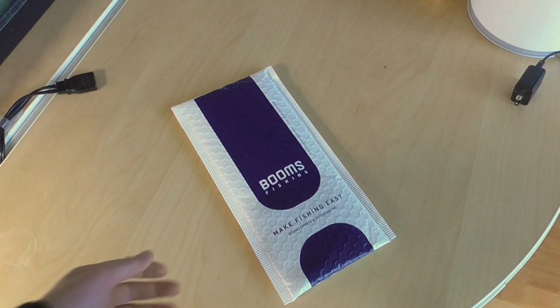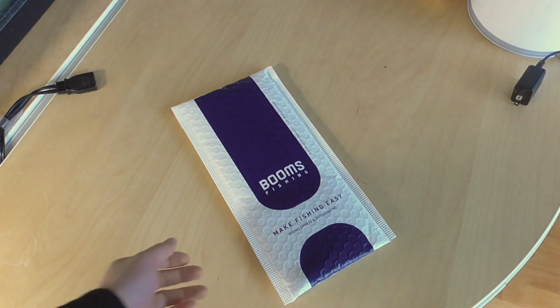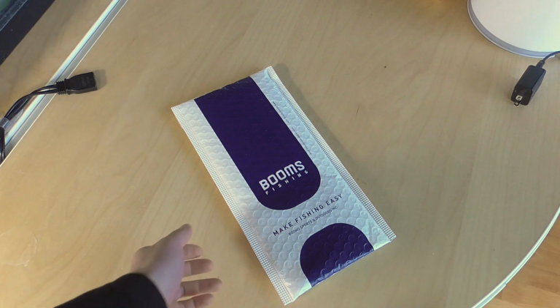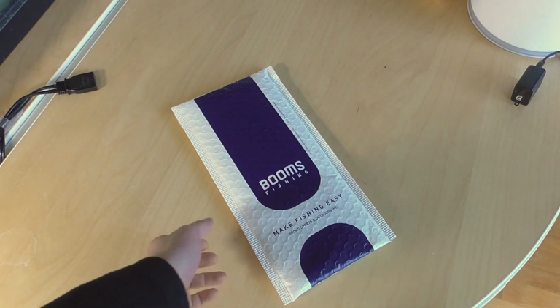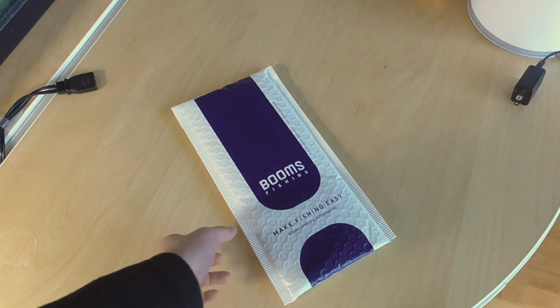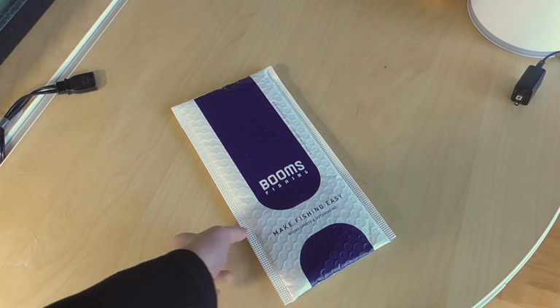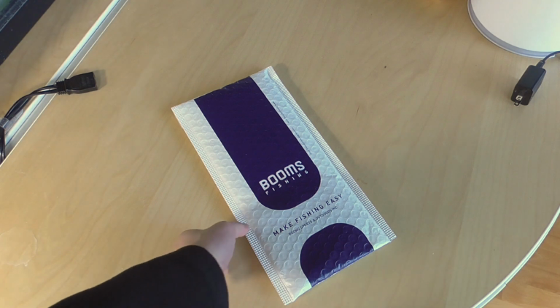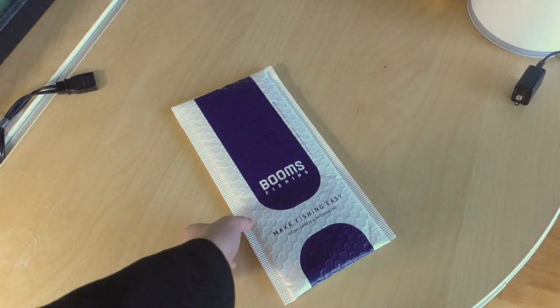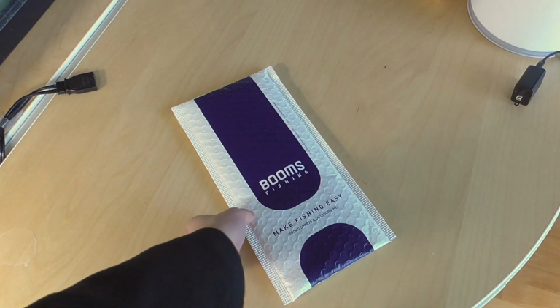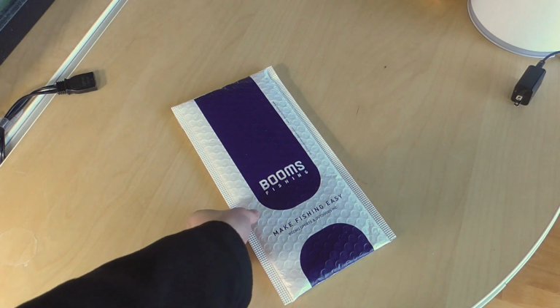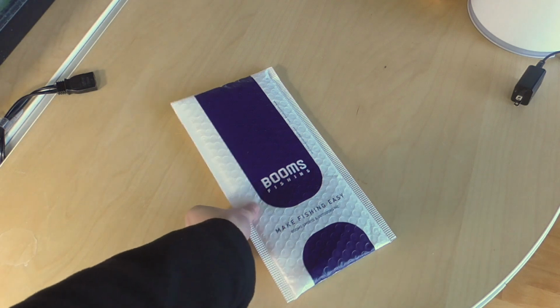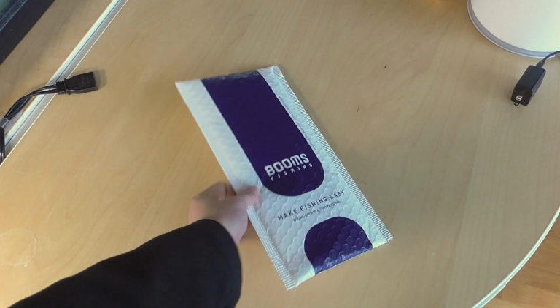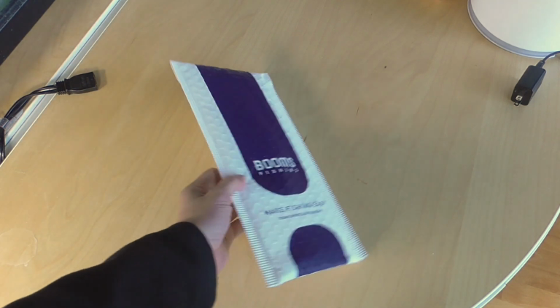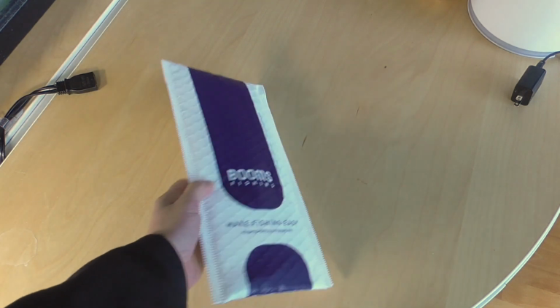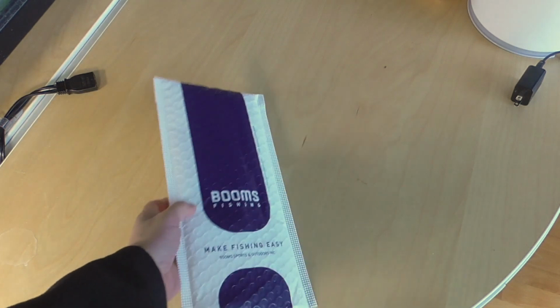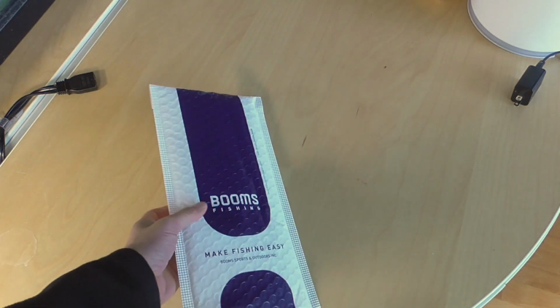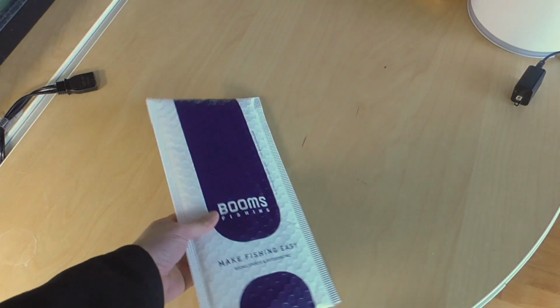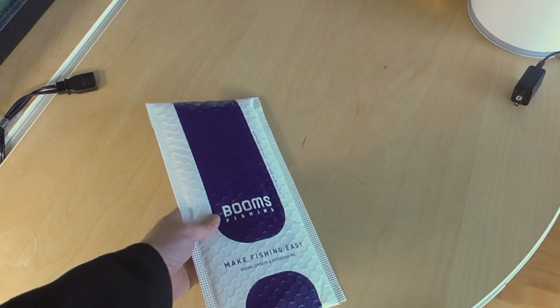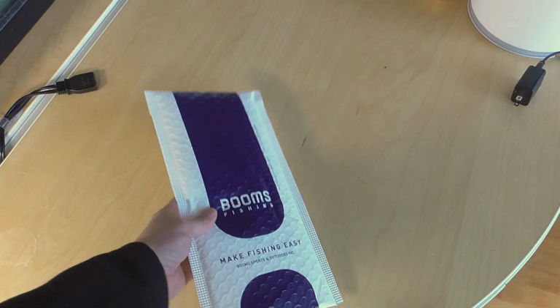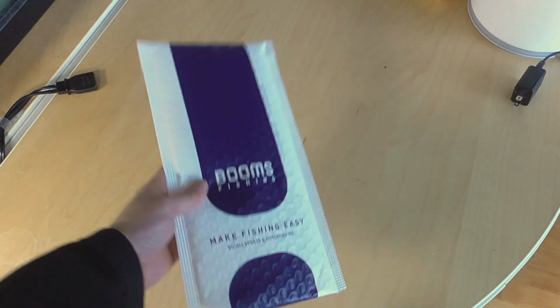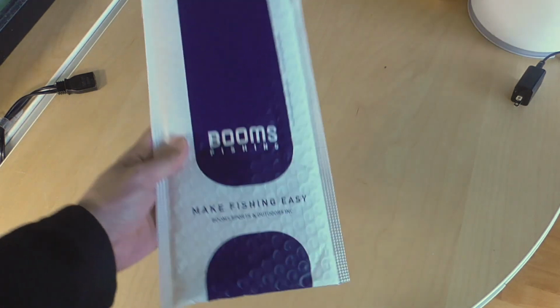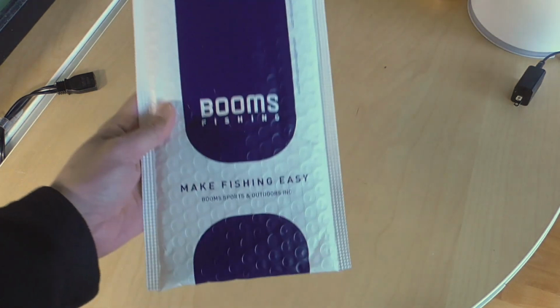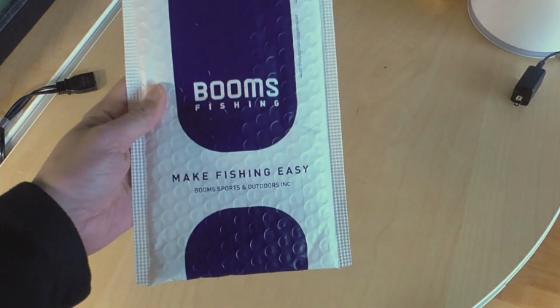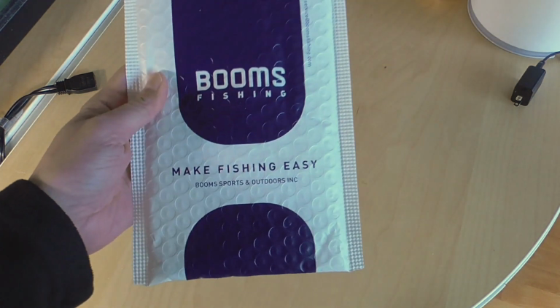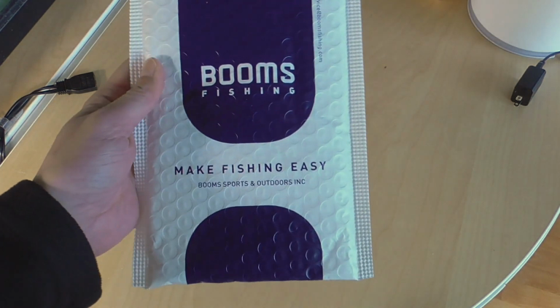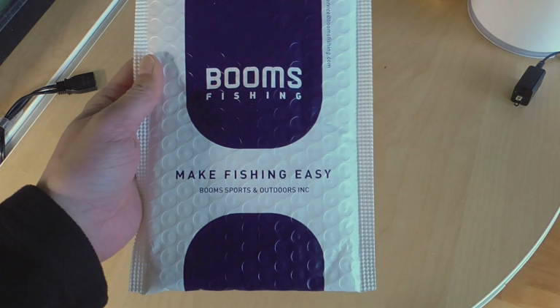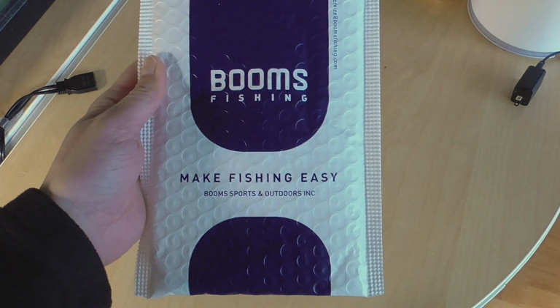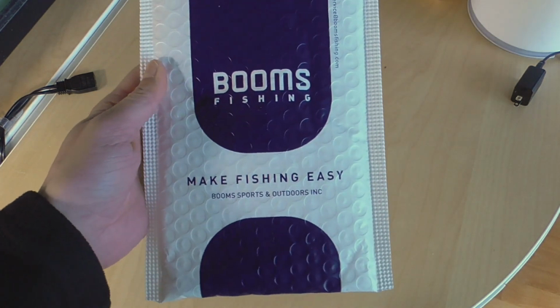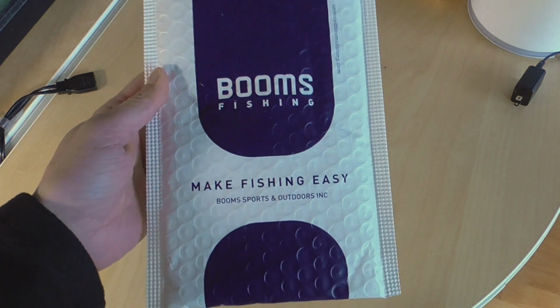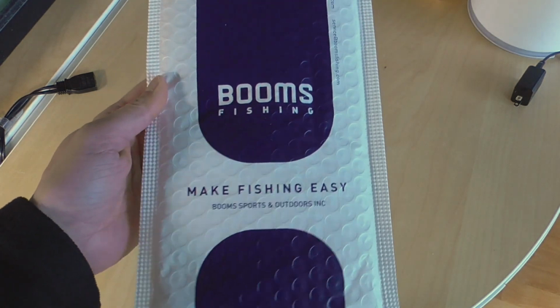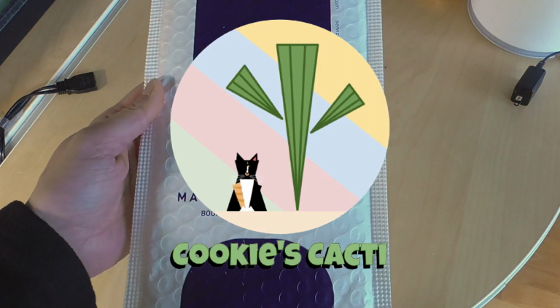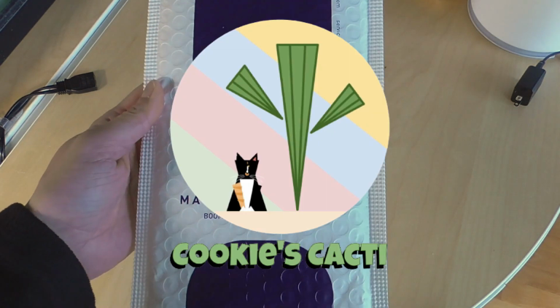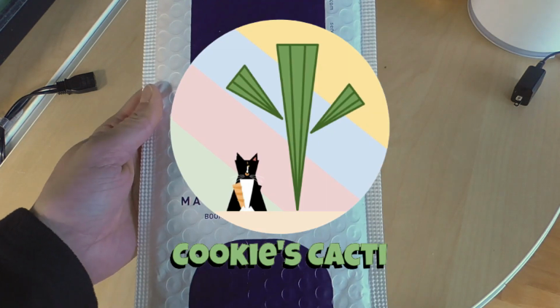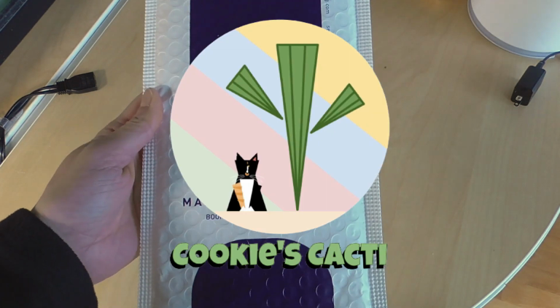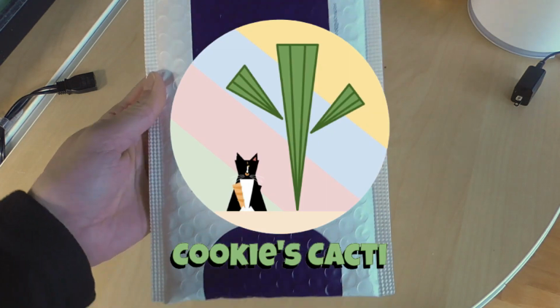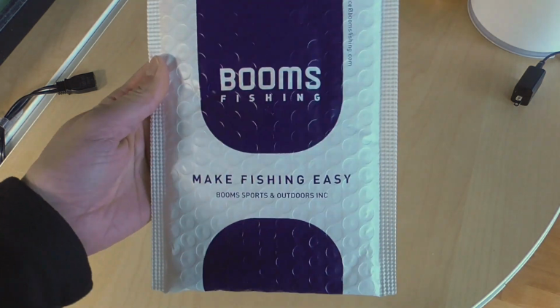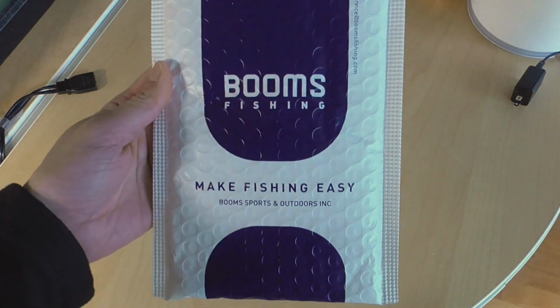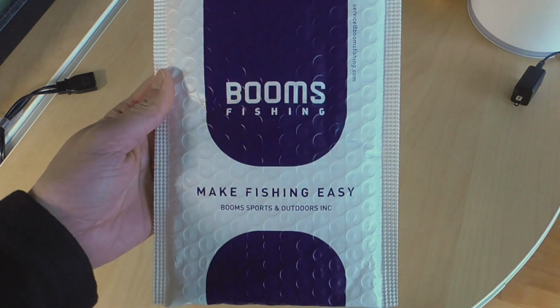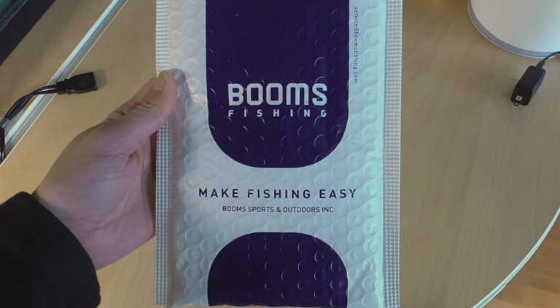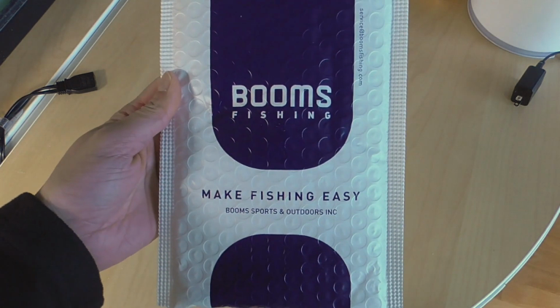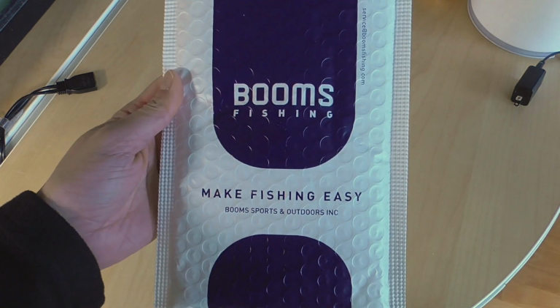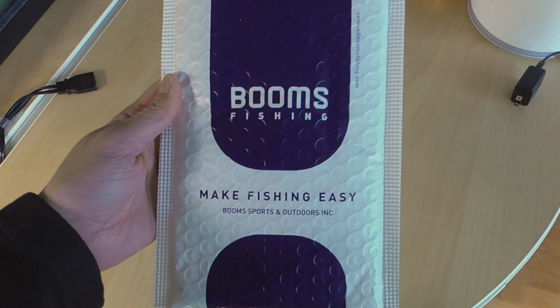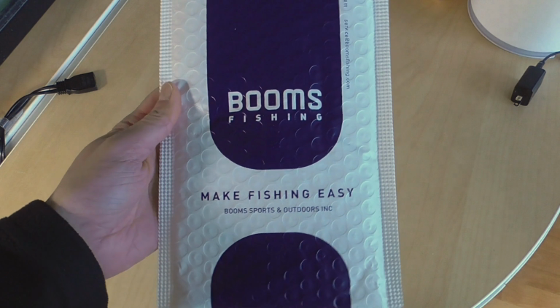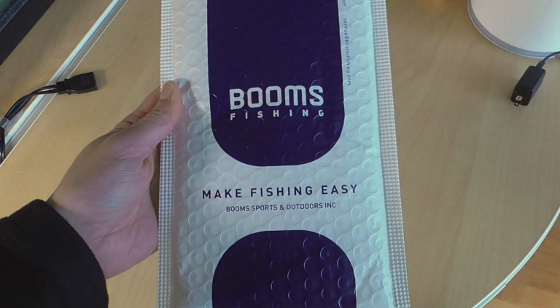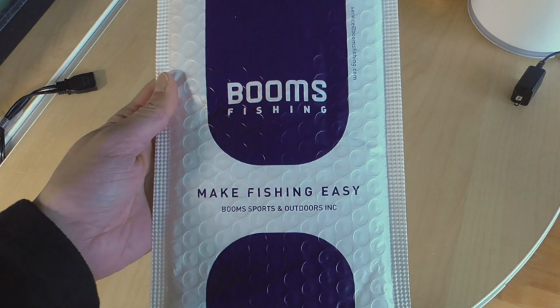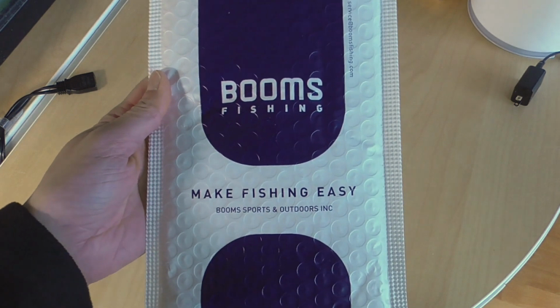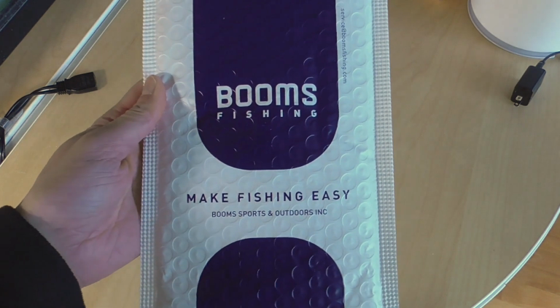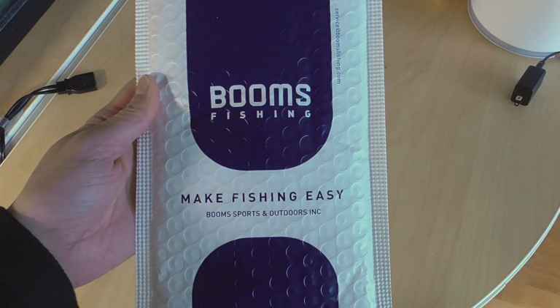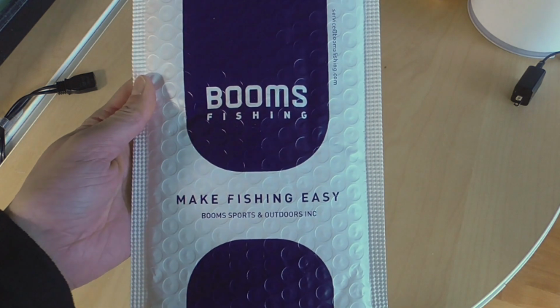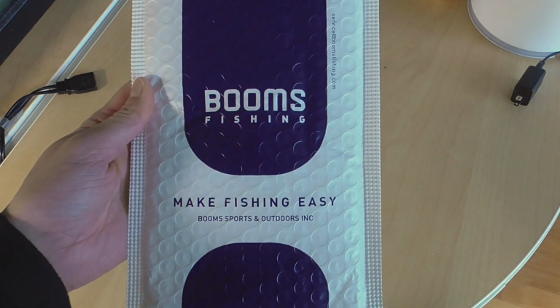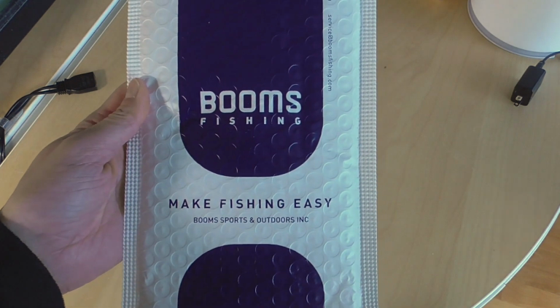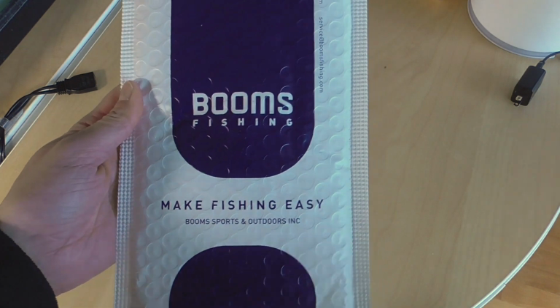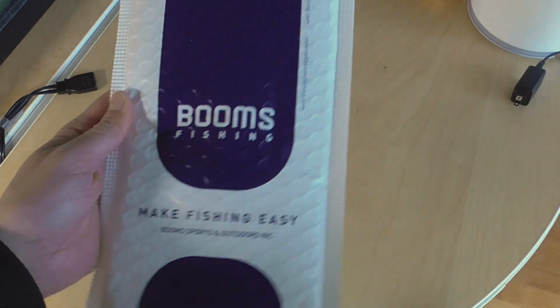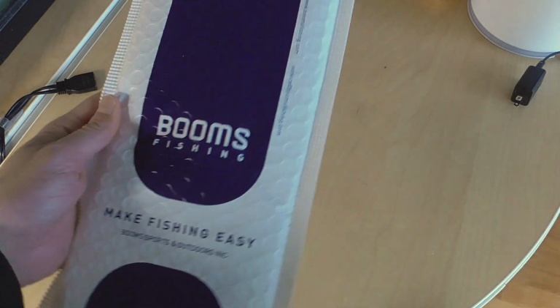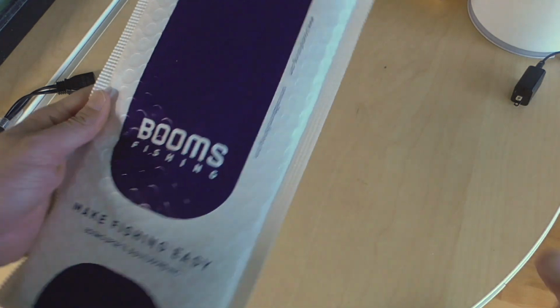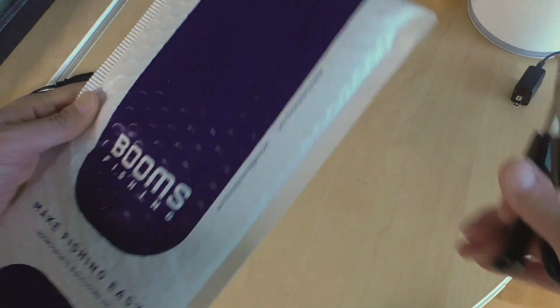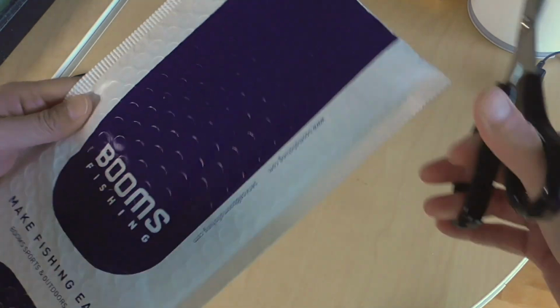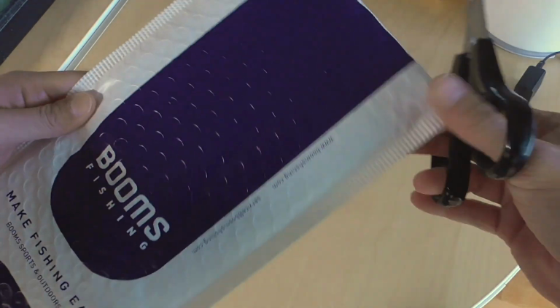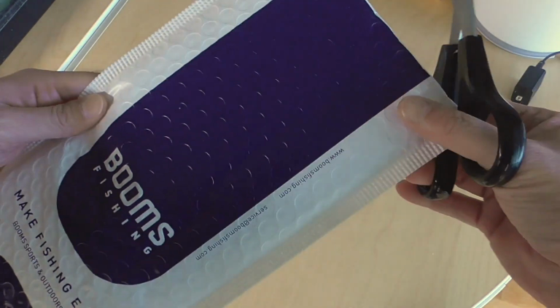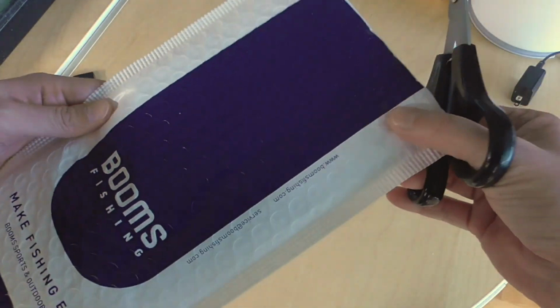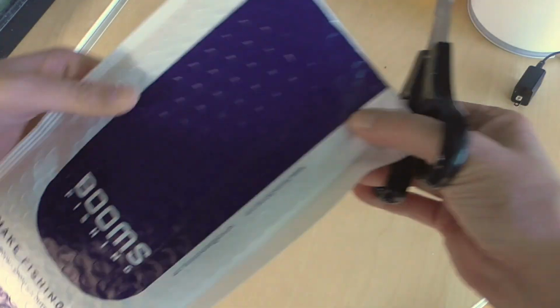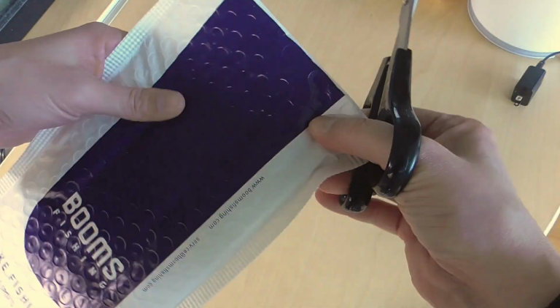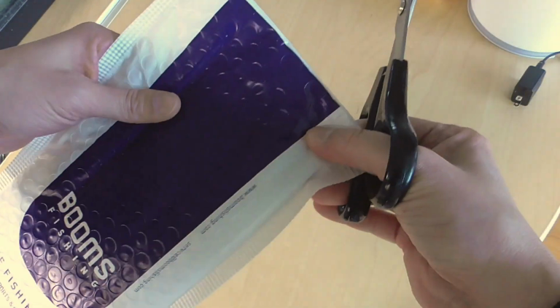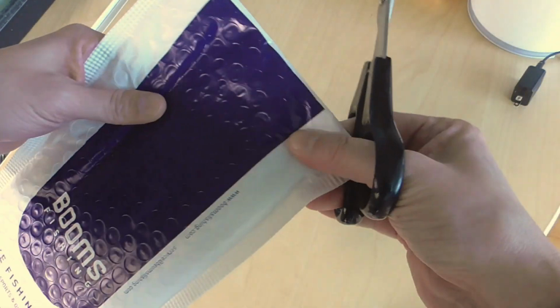Well, well, well. You might be asking yourself, Jenny of Cookies Cacti, do you fish? And the answer is no, I don't. I don't fish.